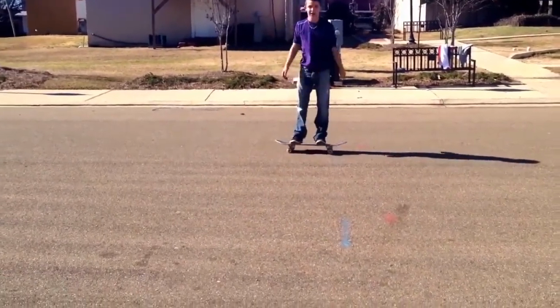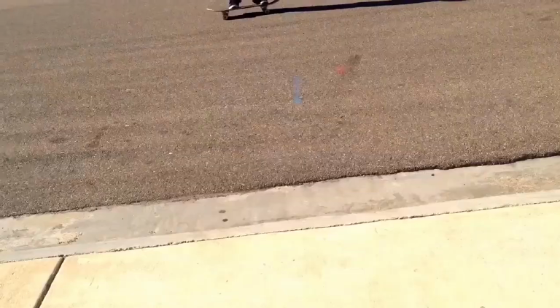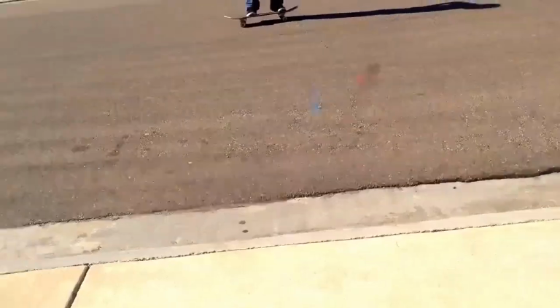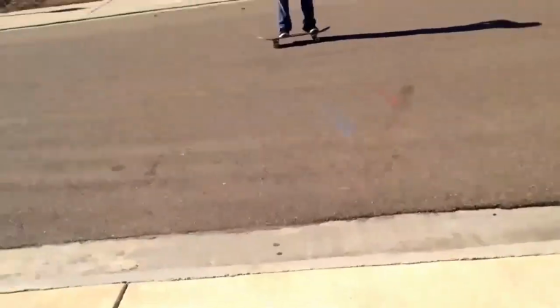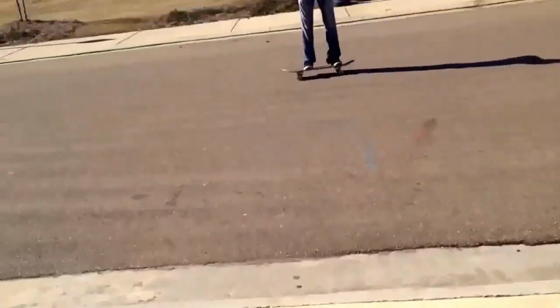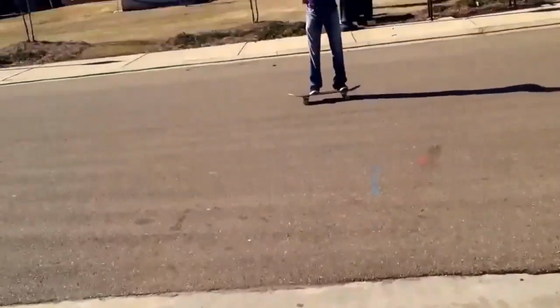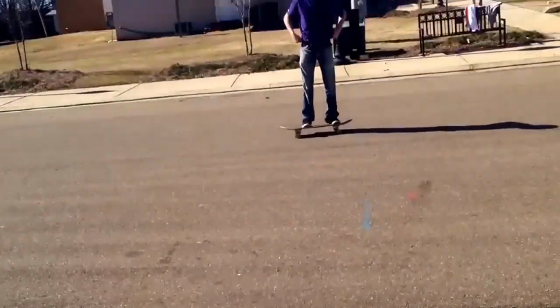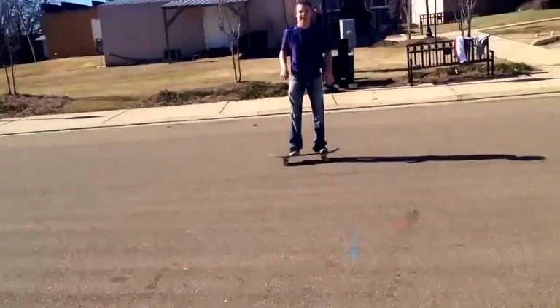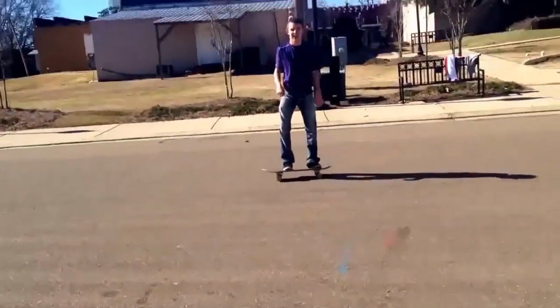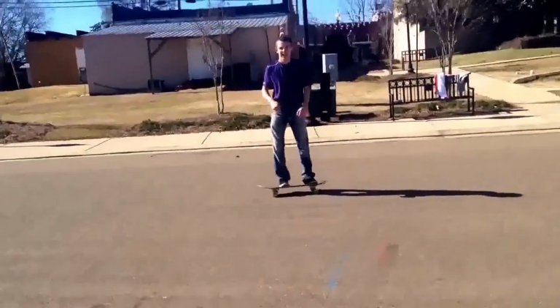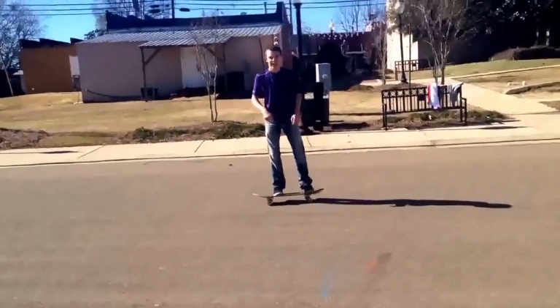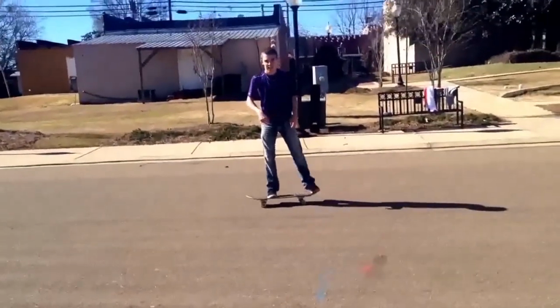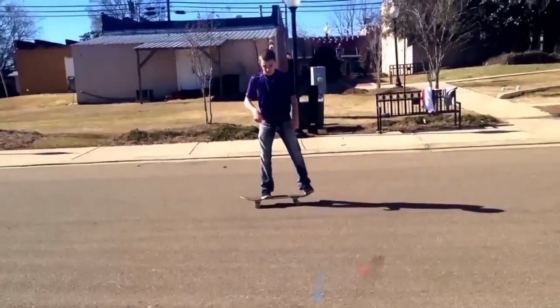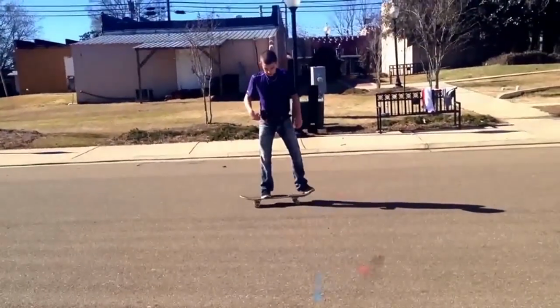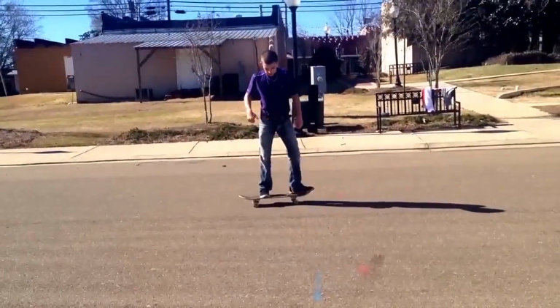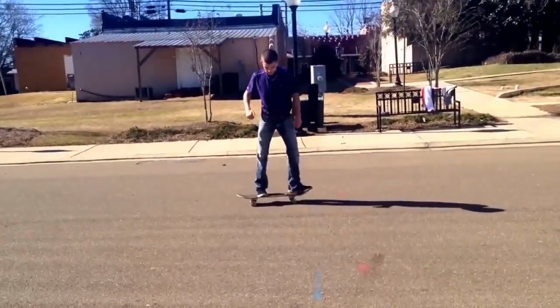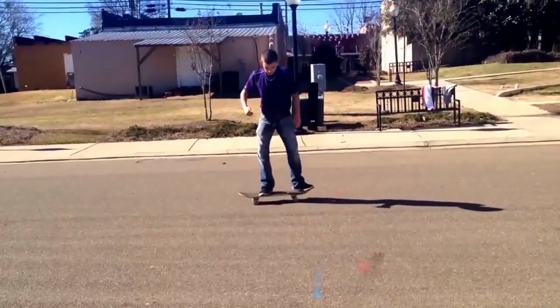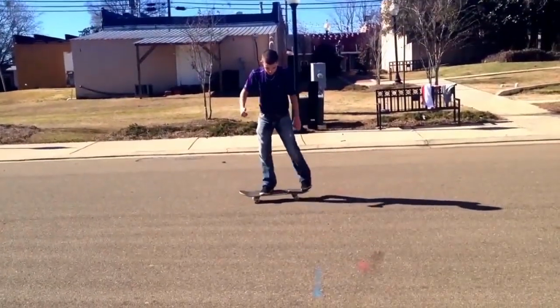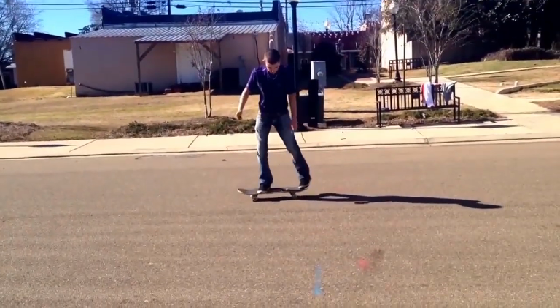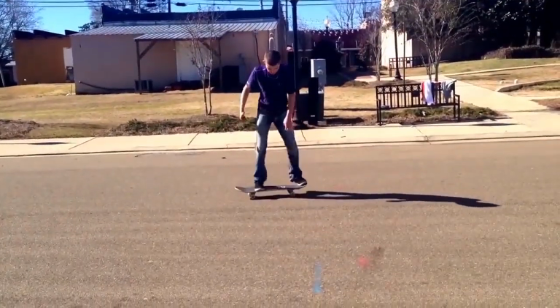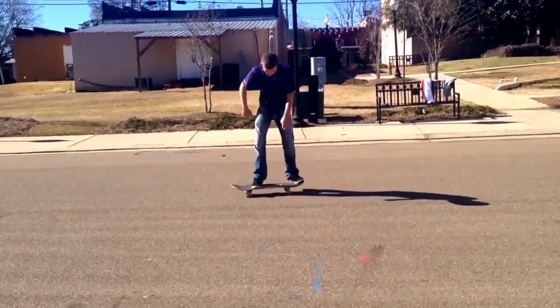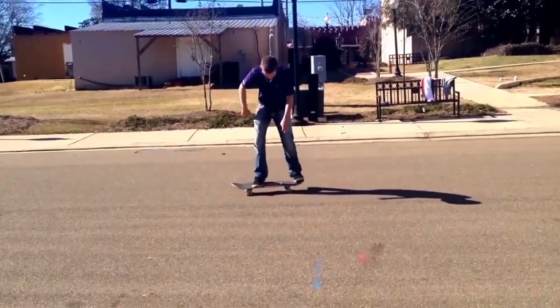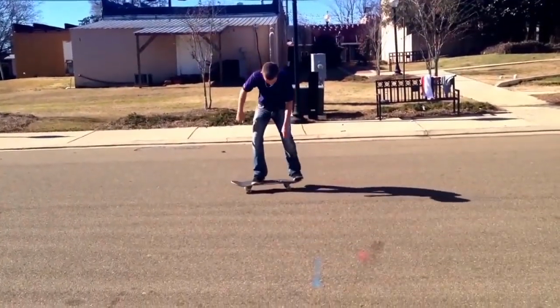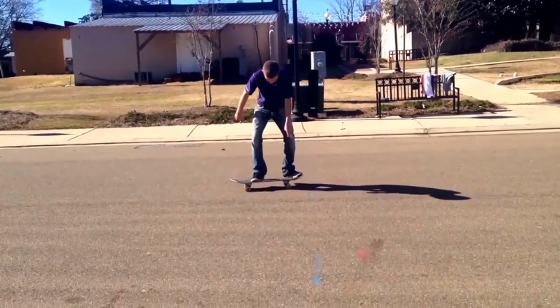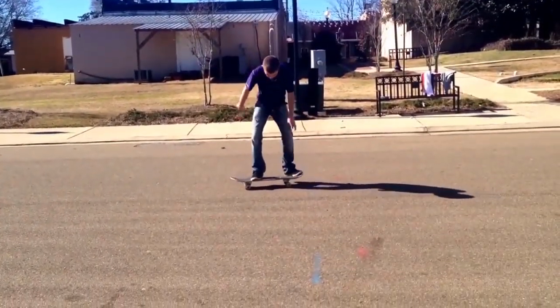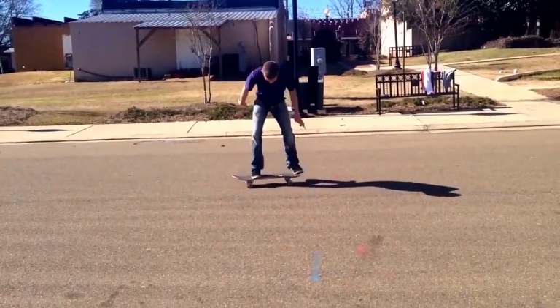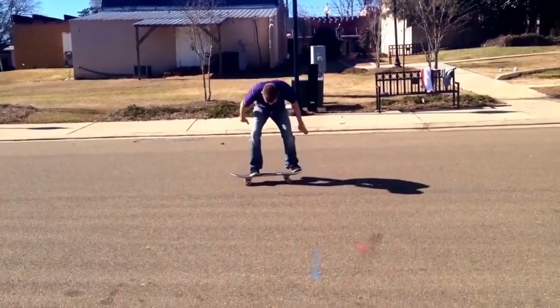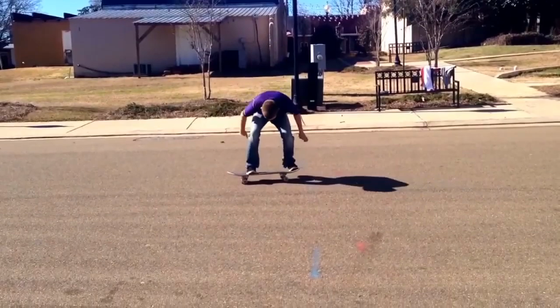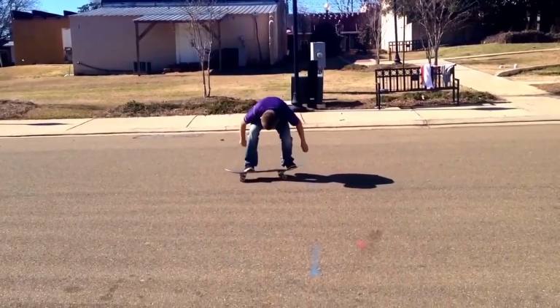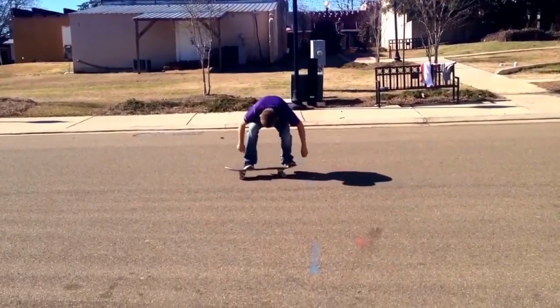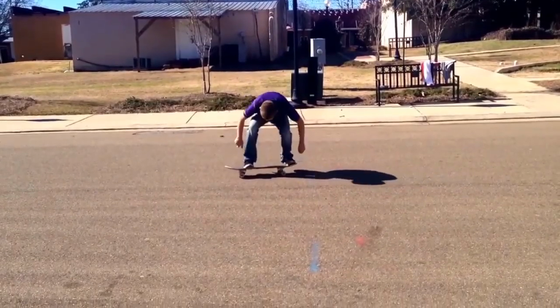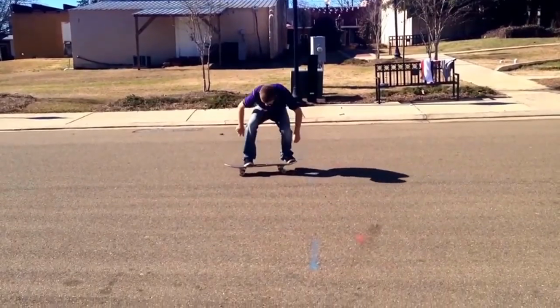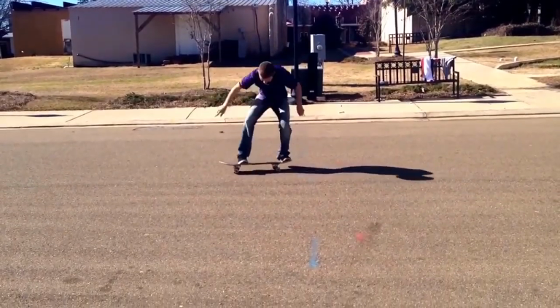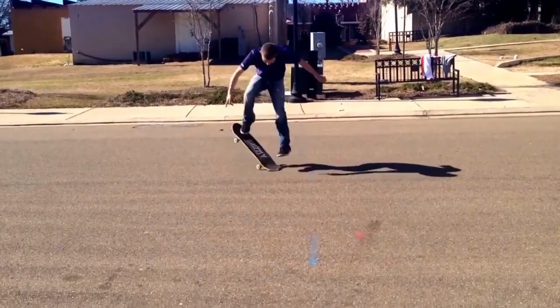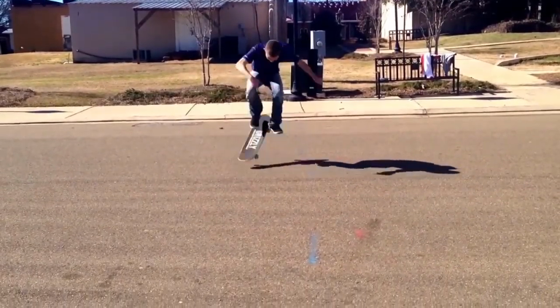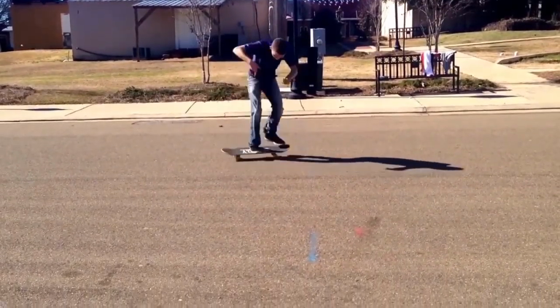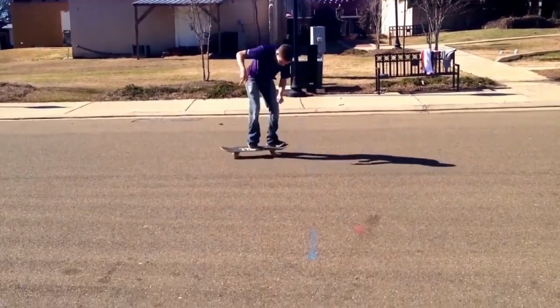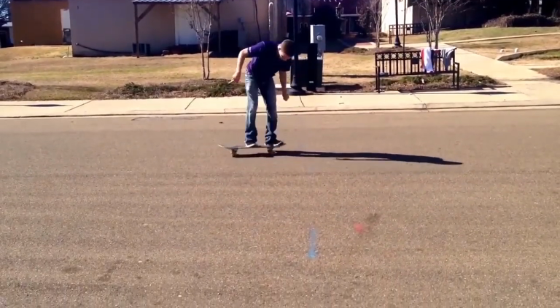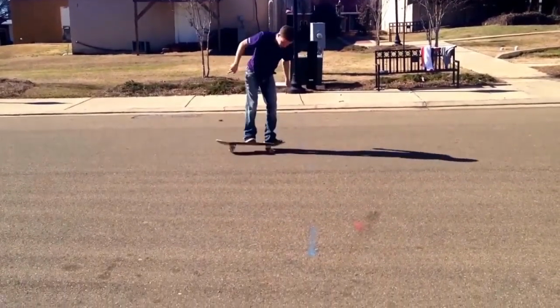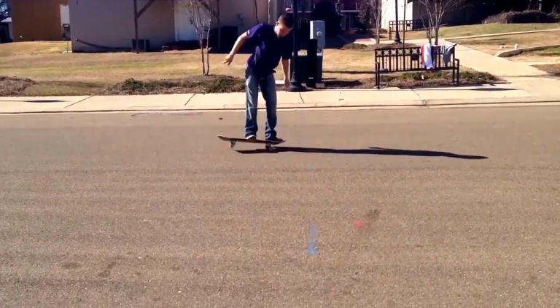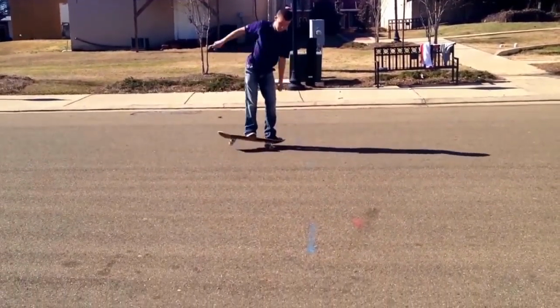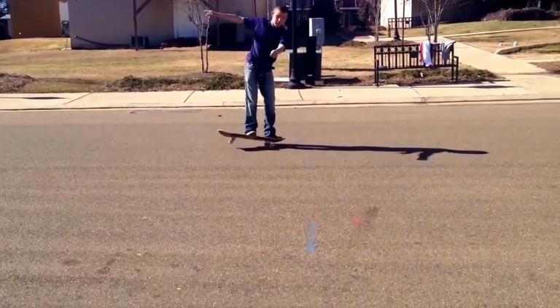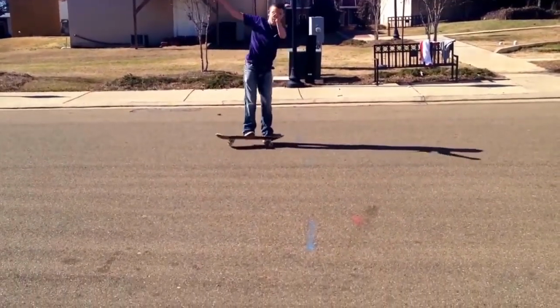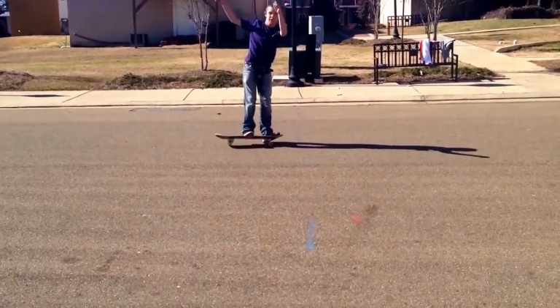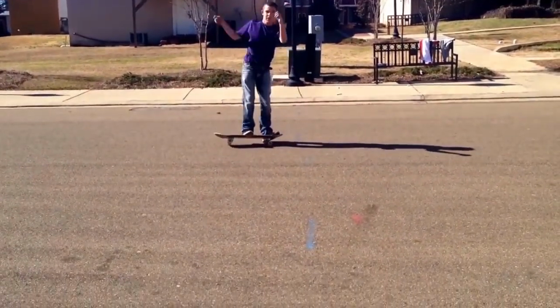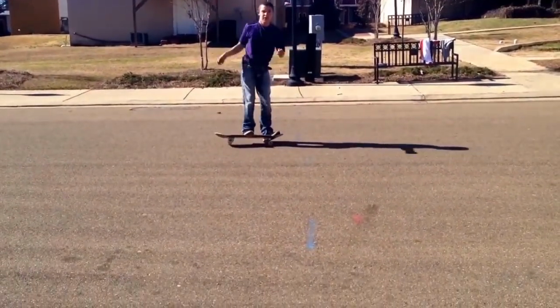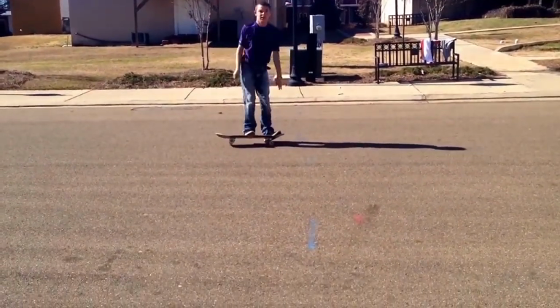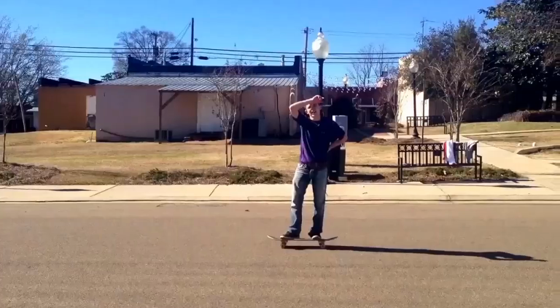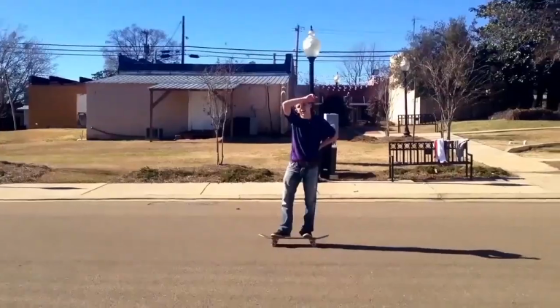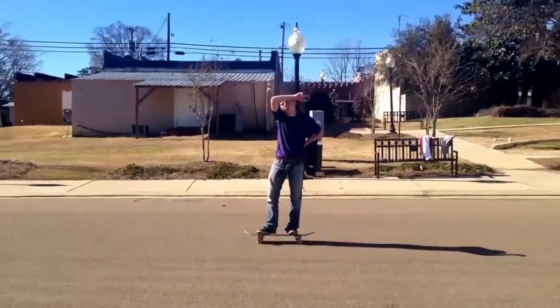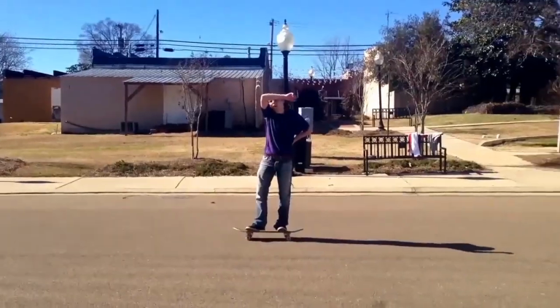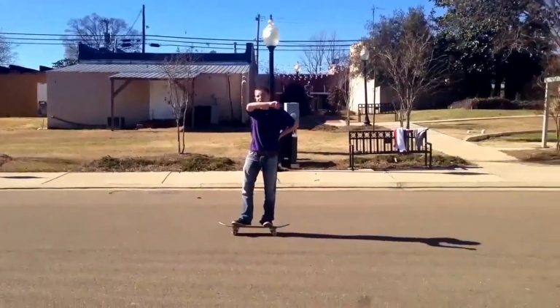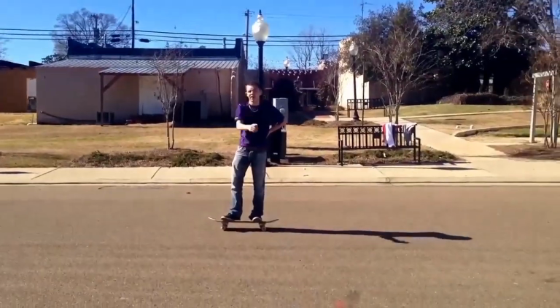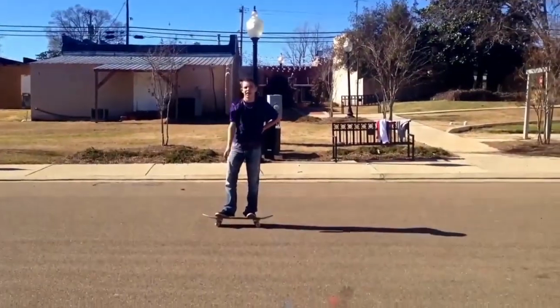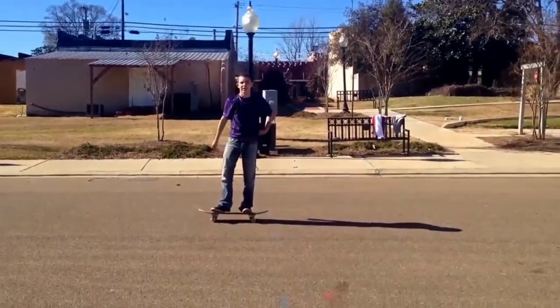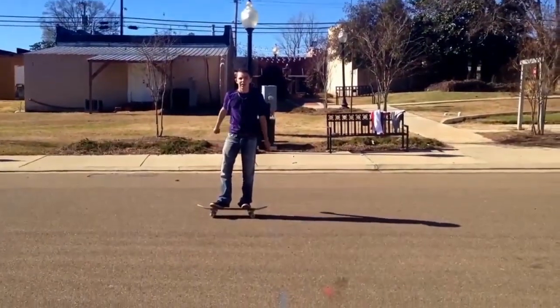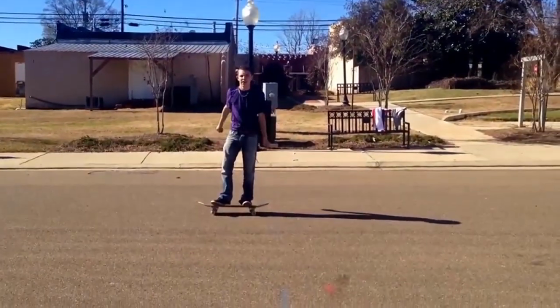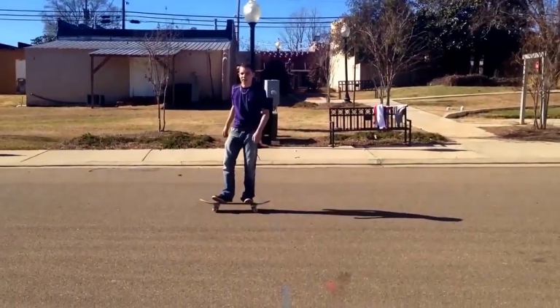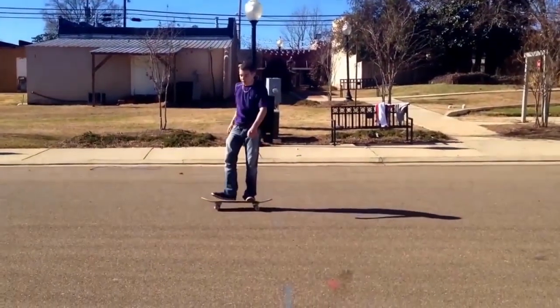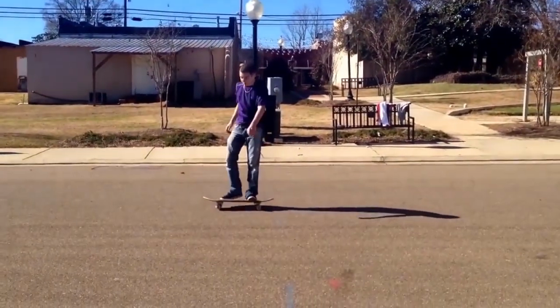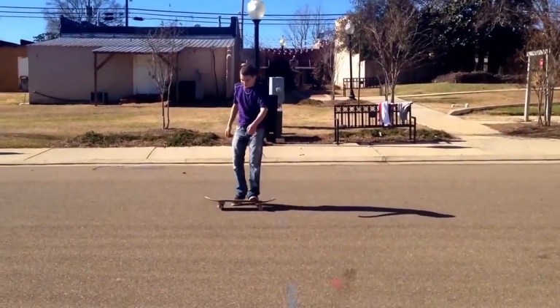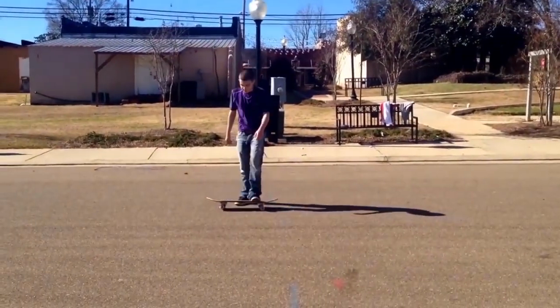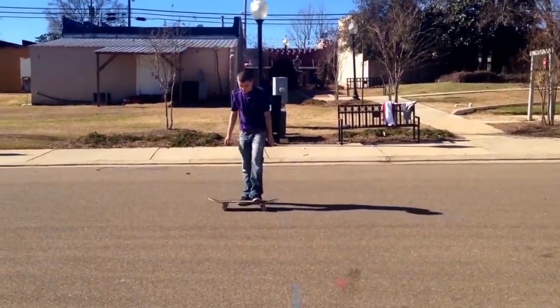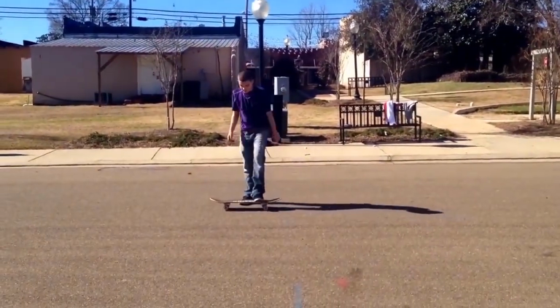Pop shove it, nice. Frontside shove it, nice. I'm glad that you're following your trick order.